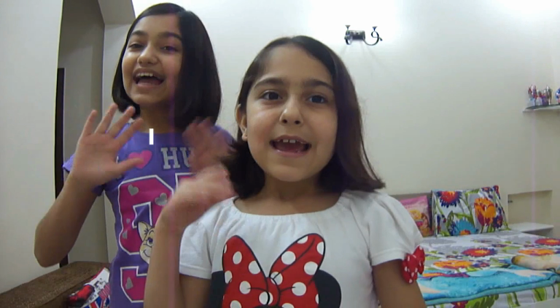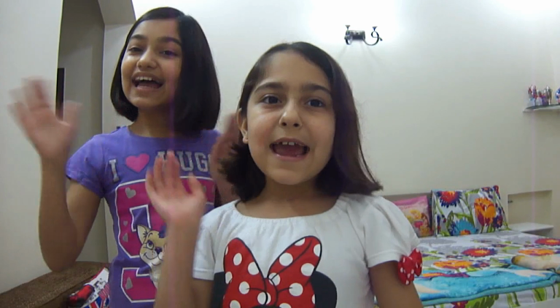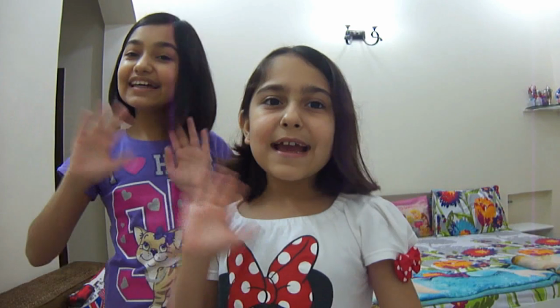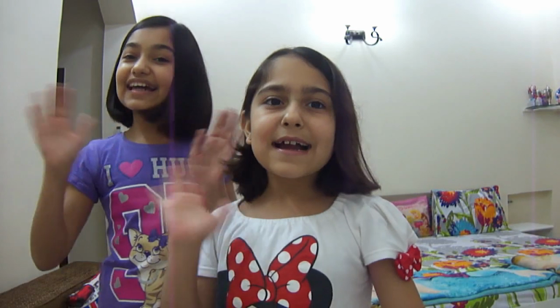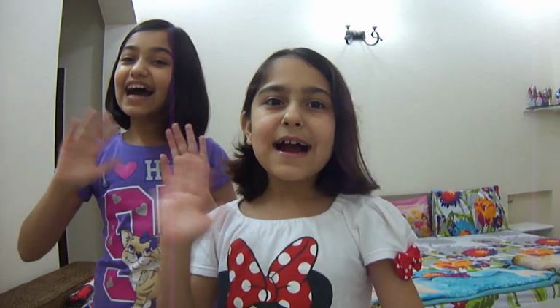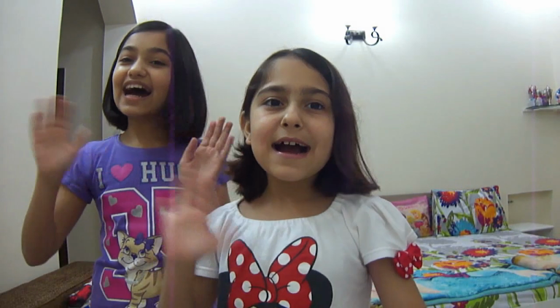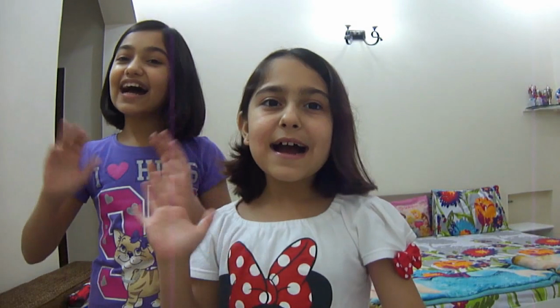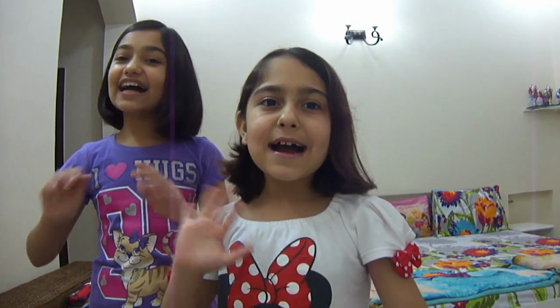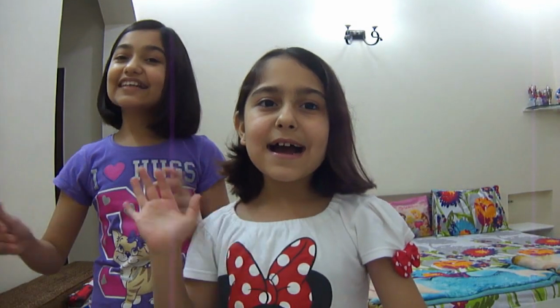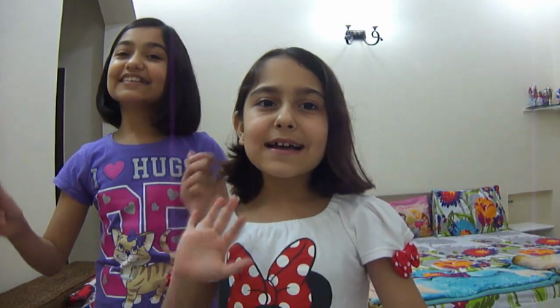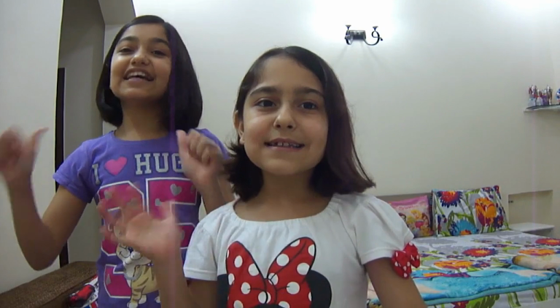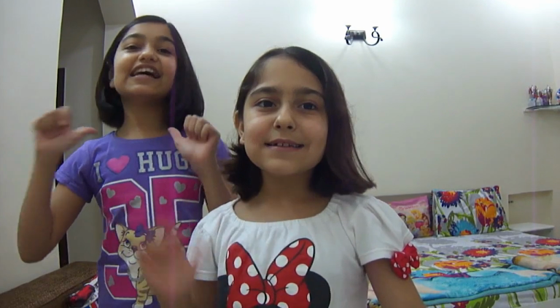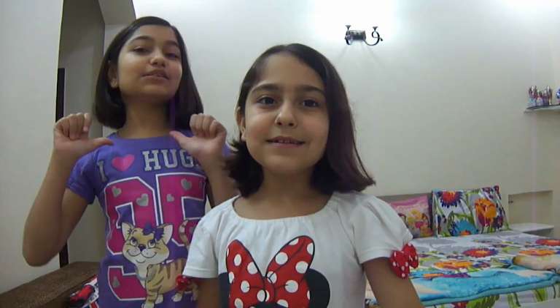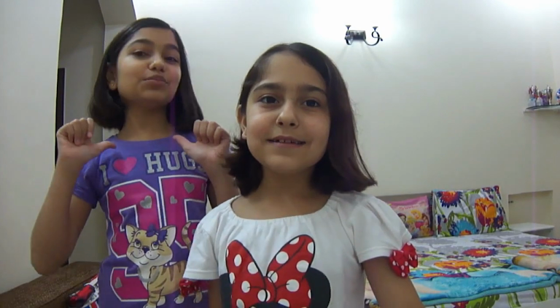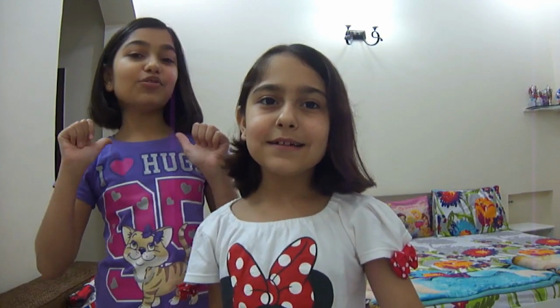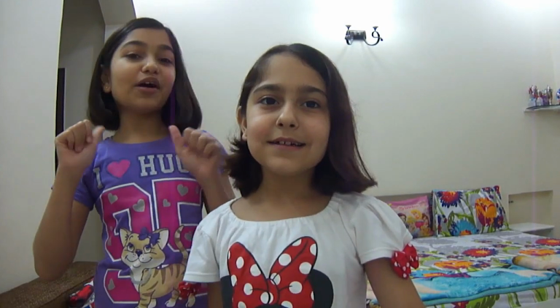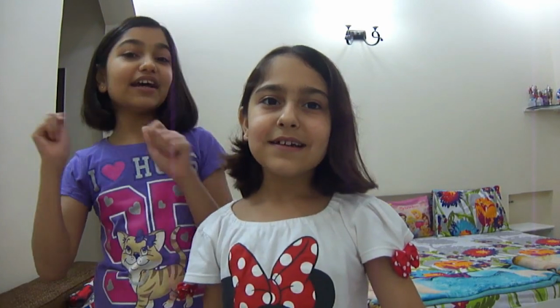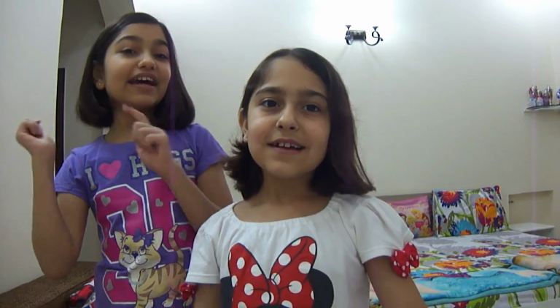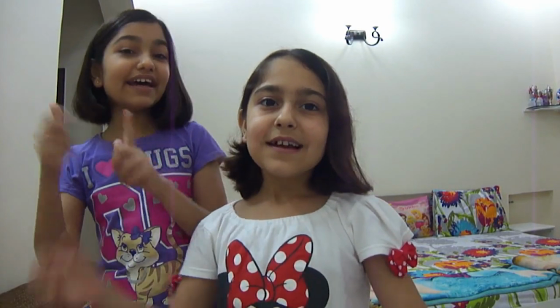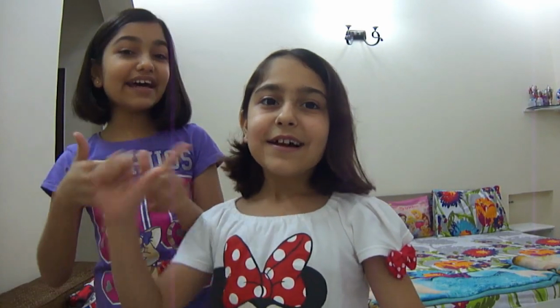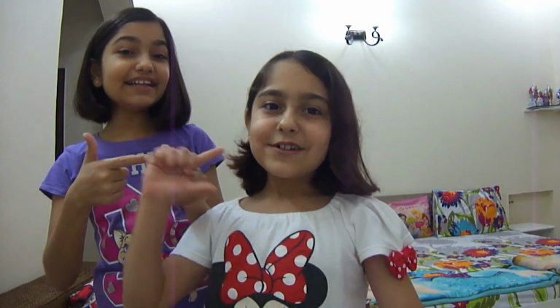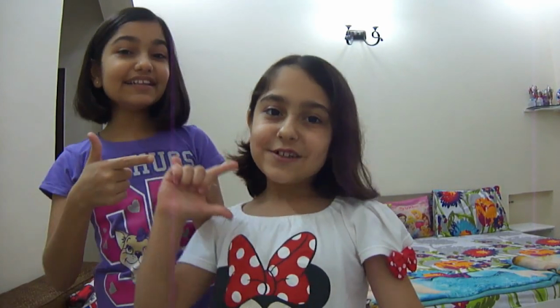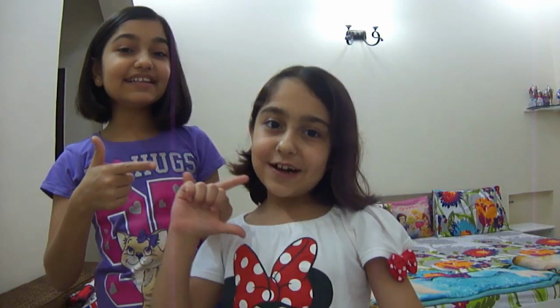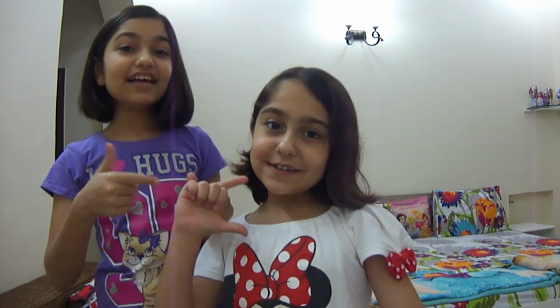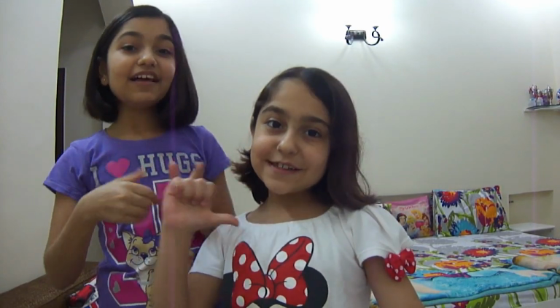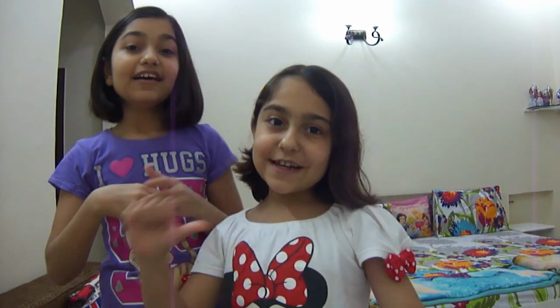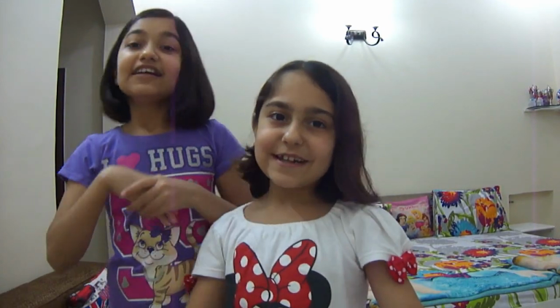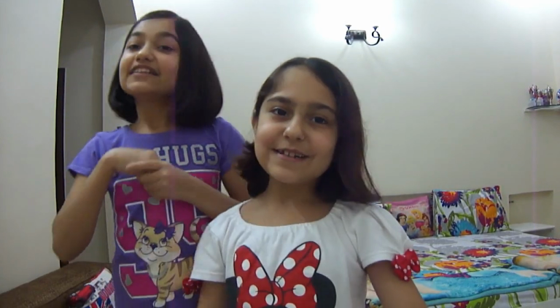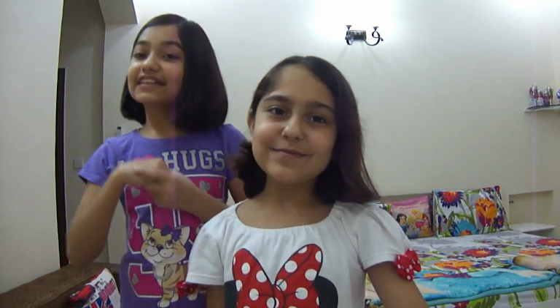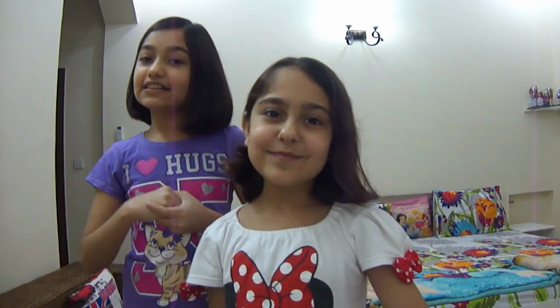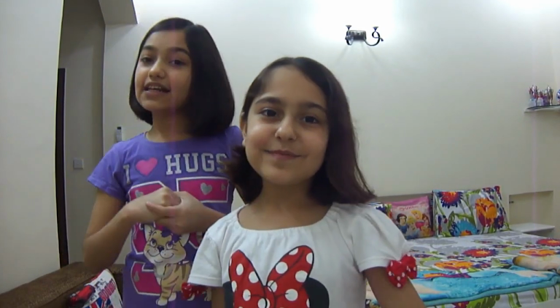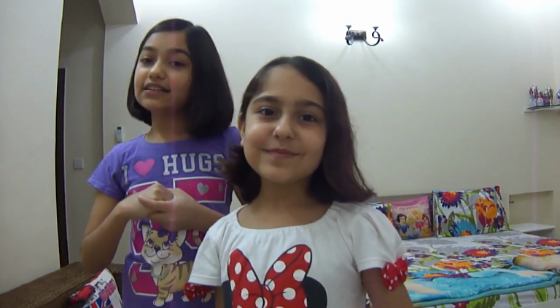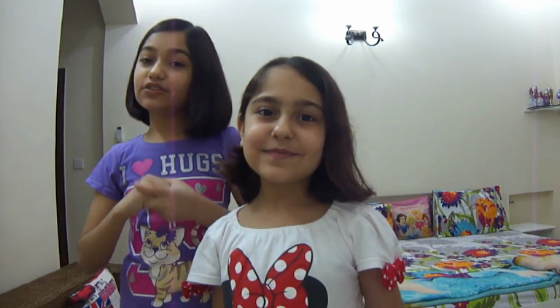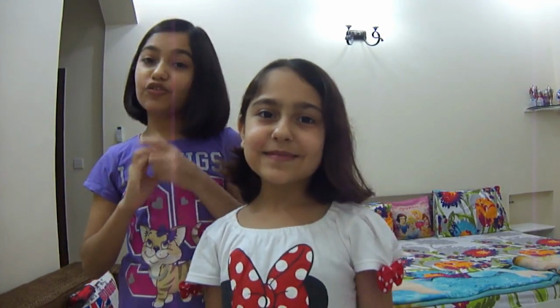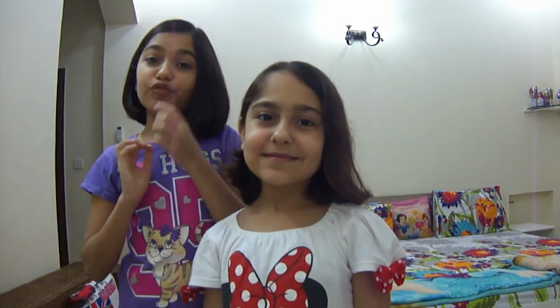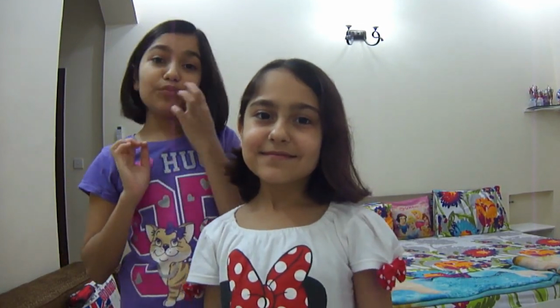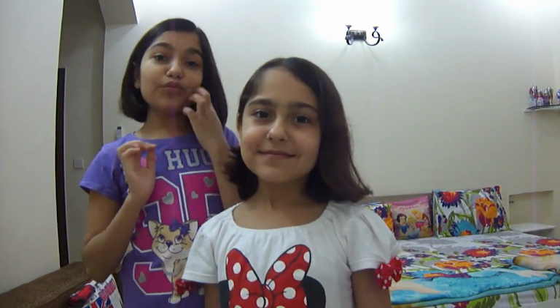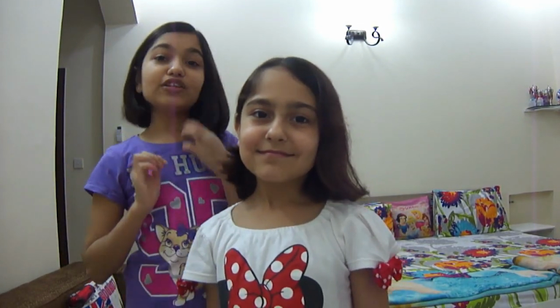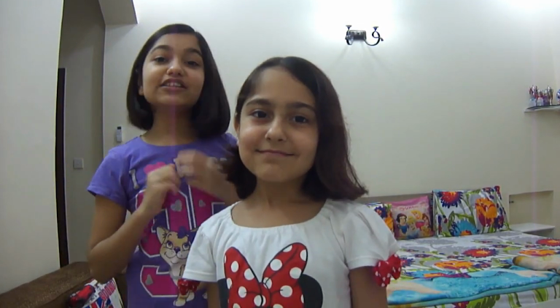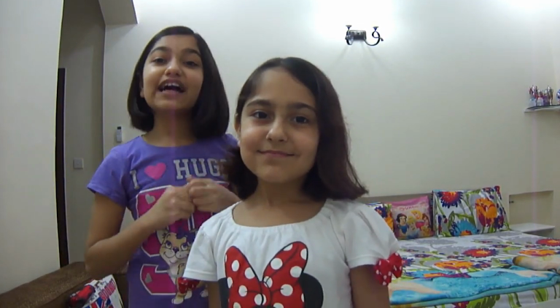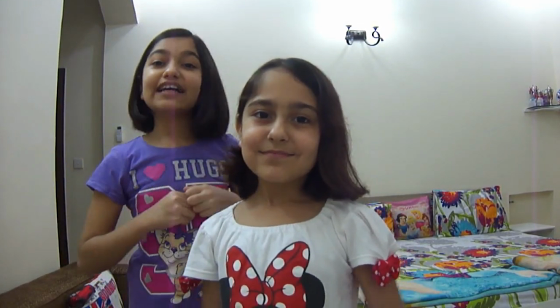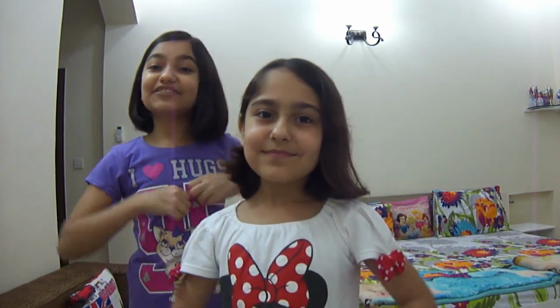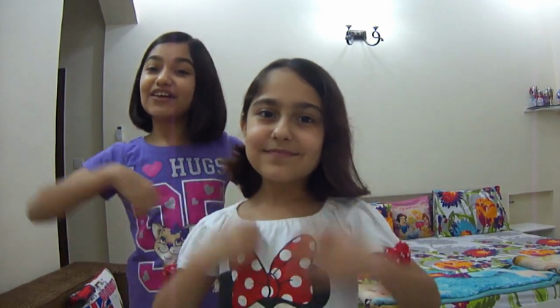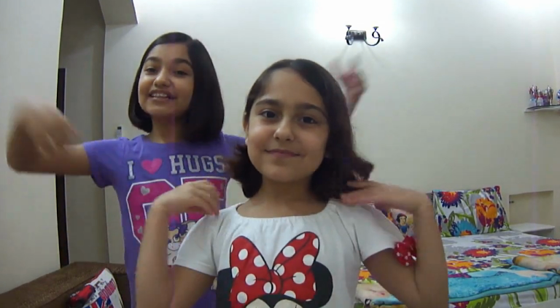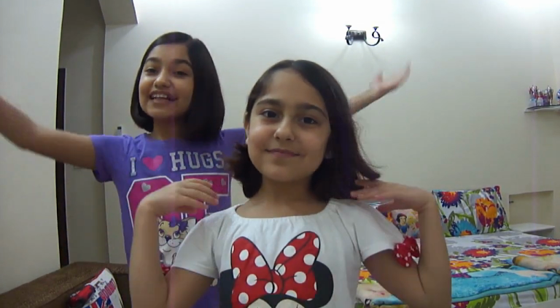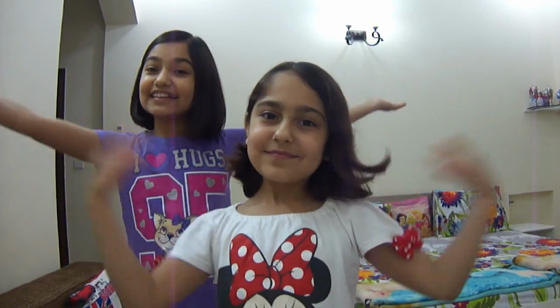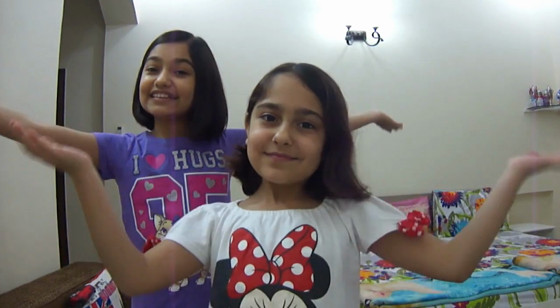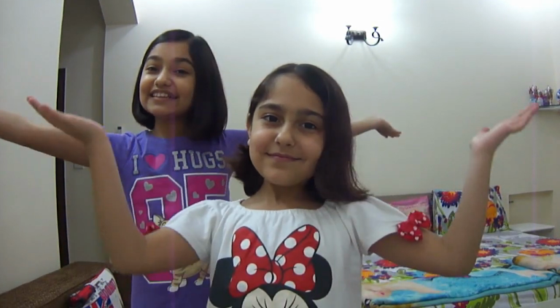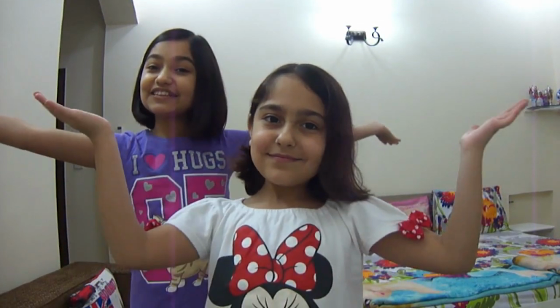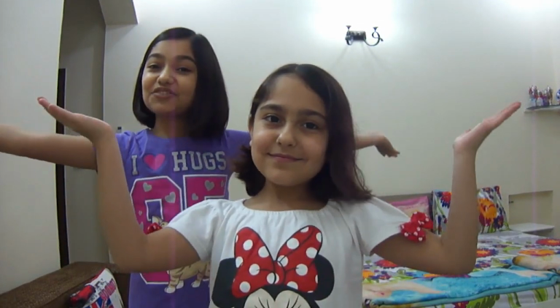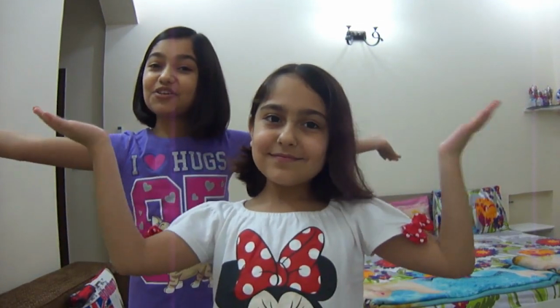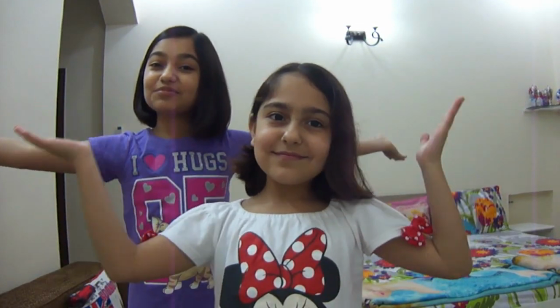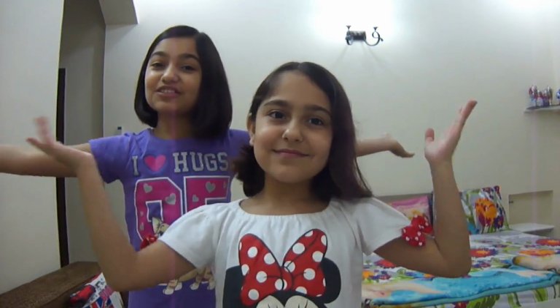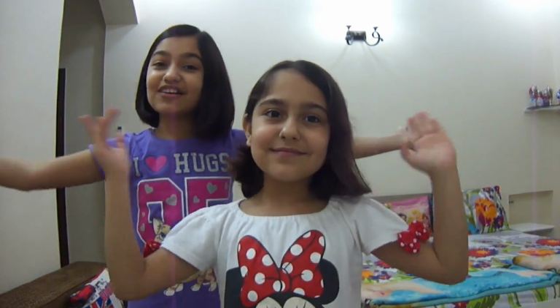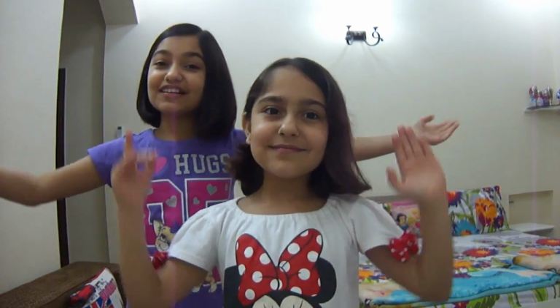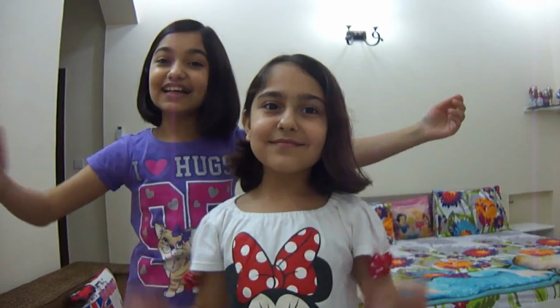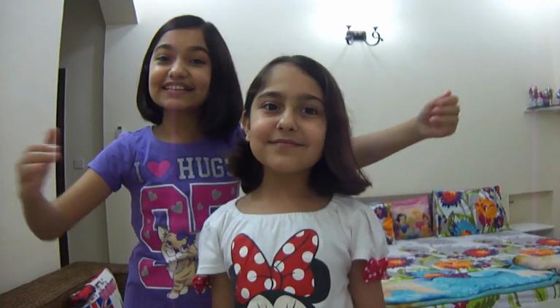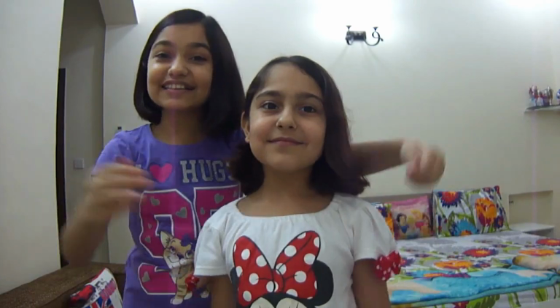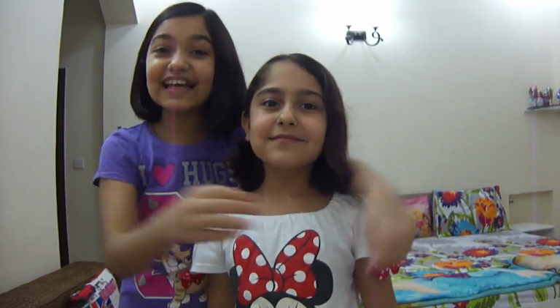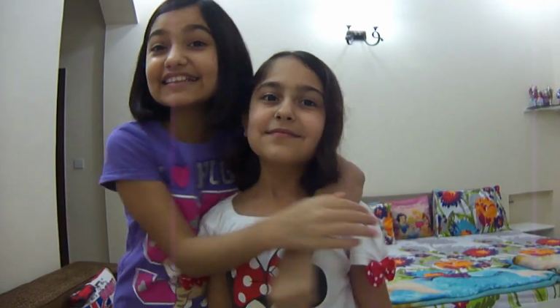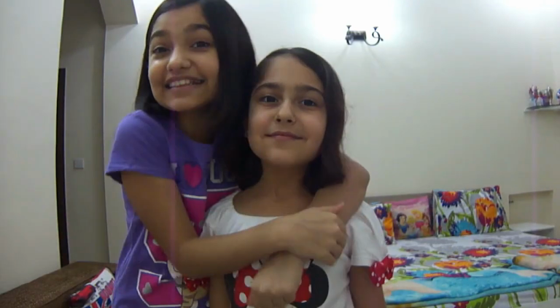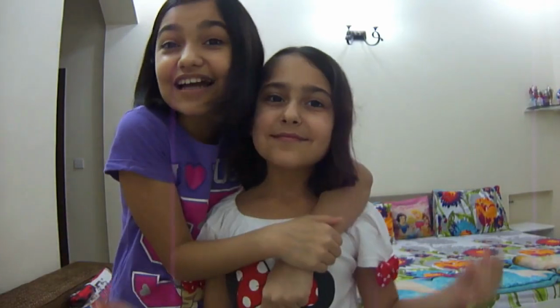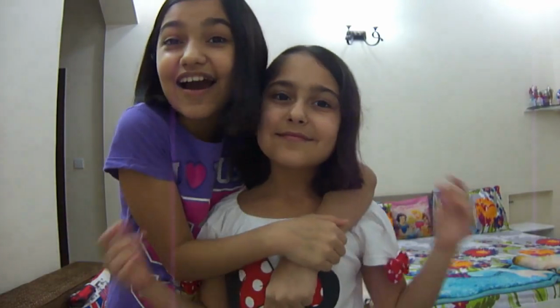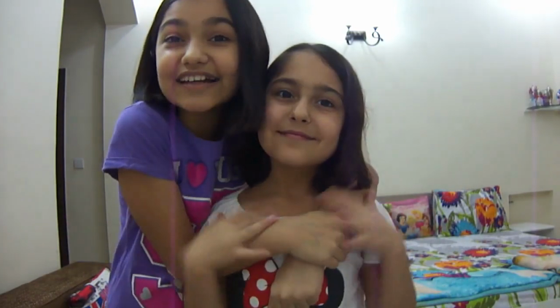Hey guys, it's Miwana and Shanze. So in today's room tour we will be bringing you guys our 2019 room tour. Let's get started.